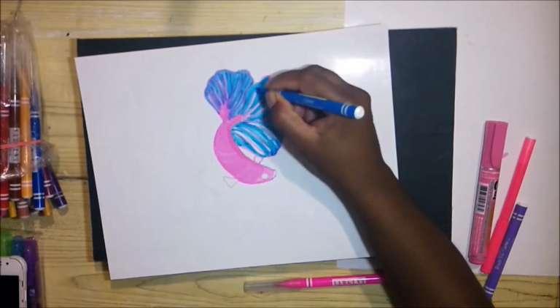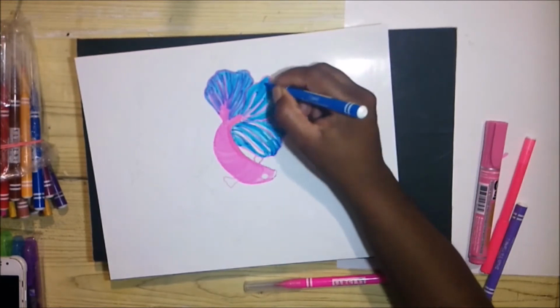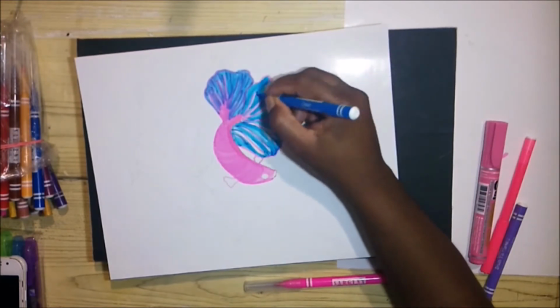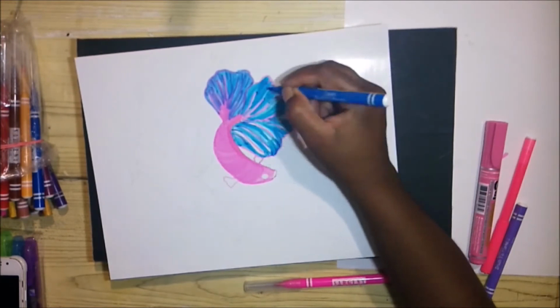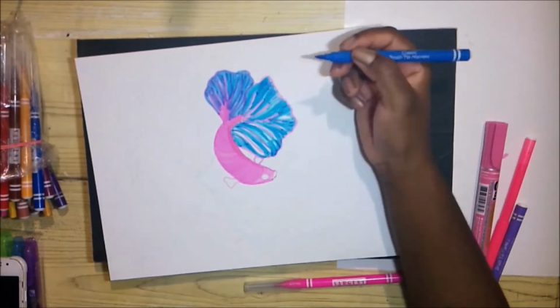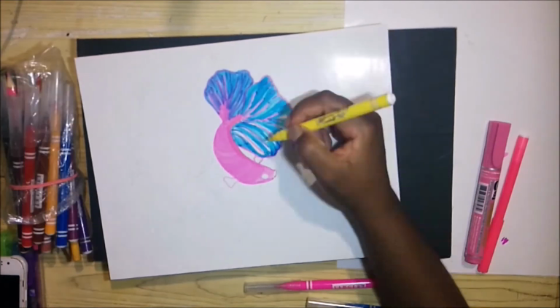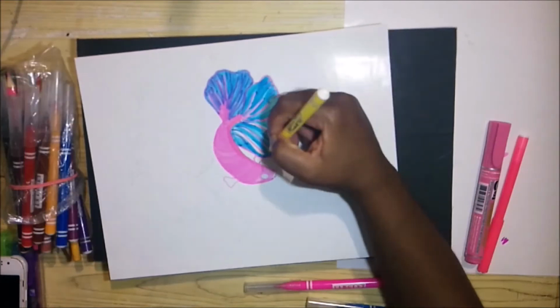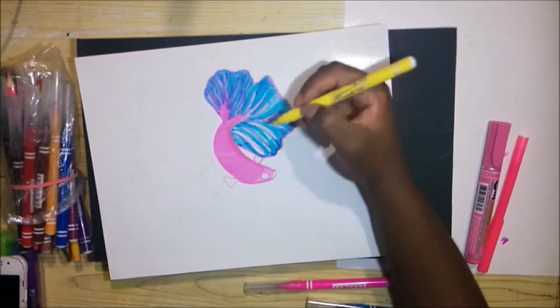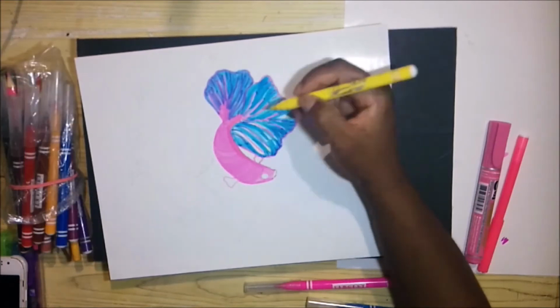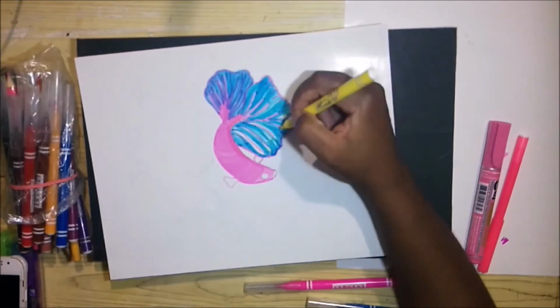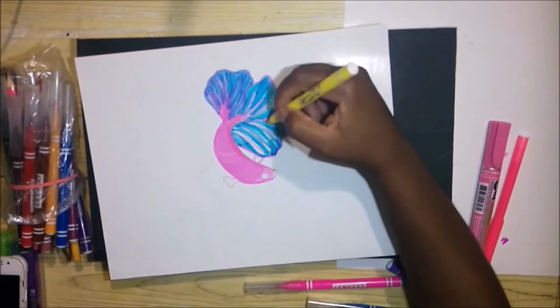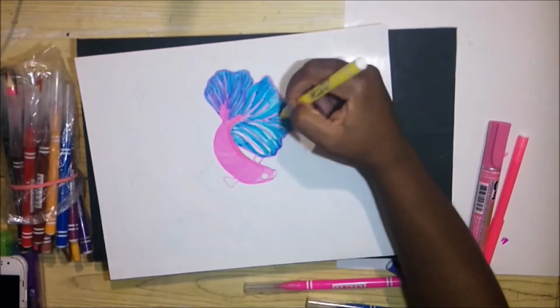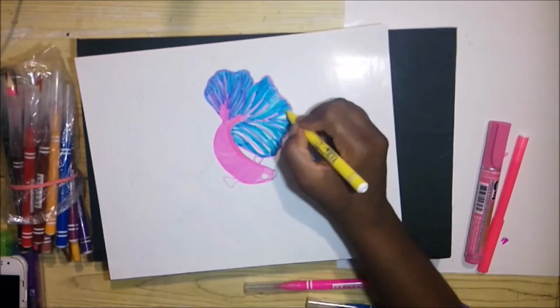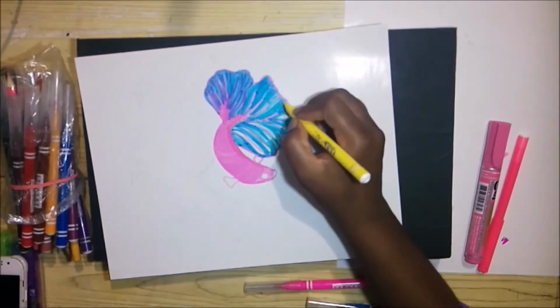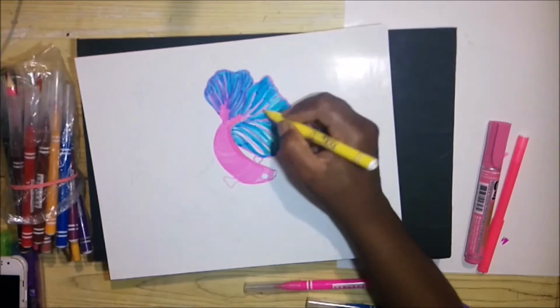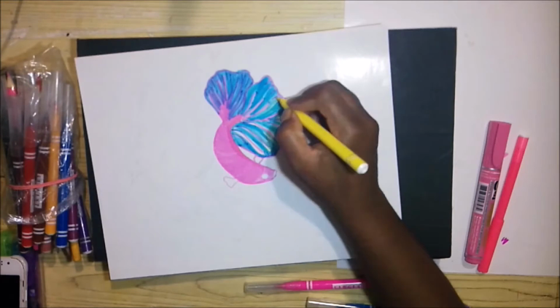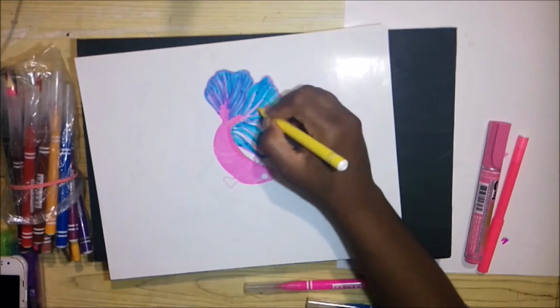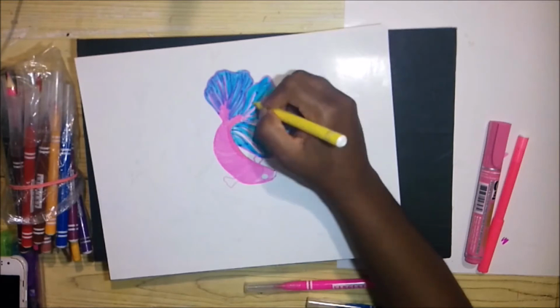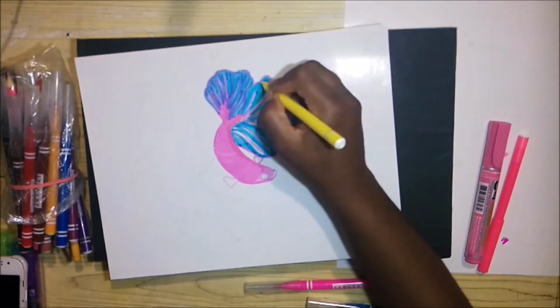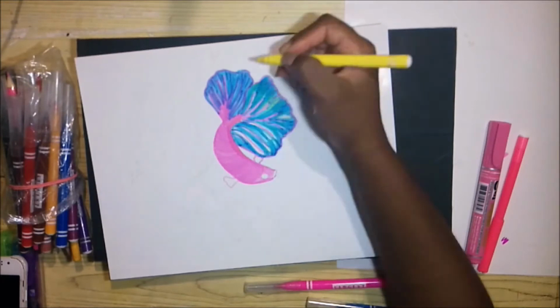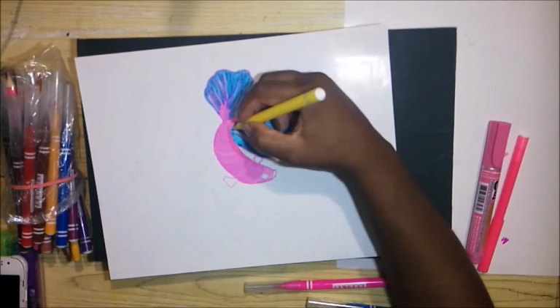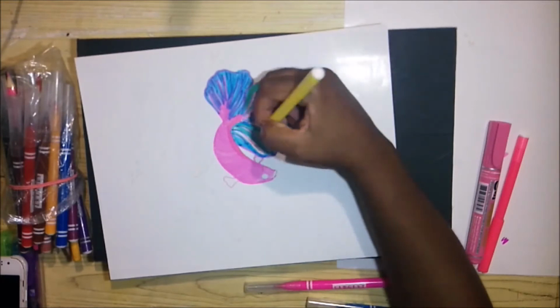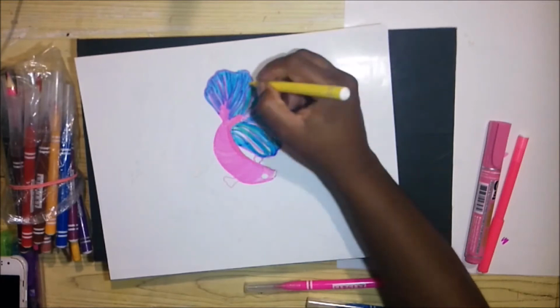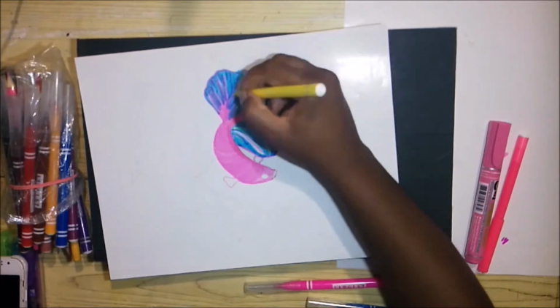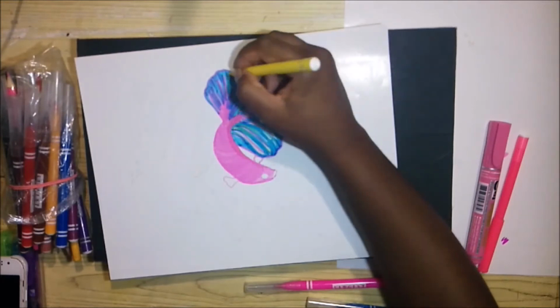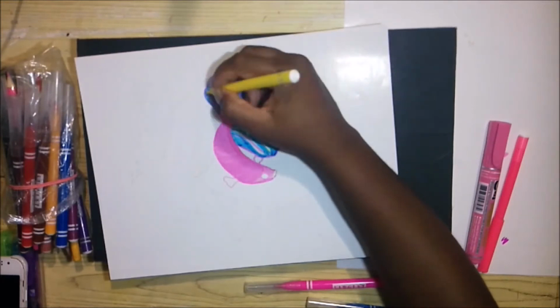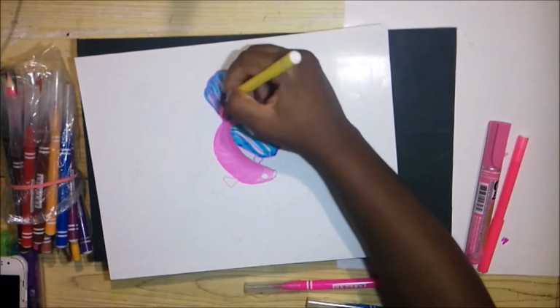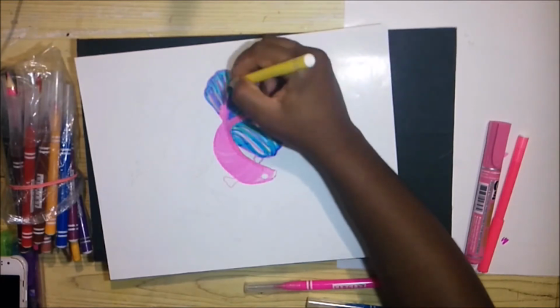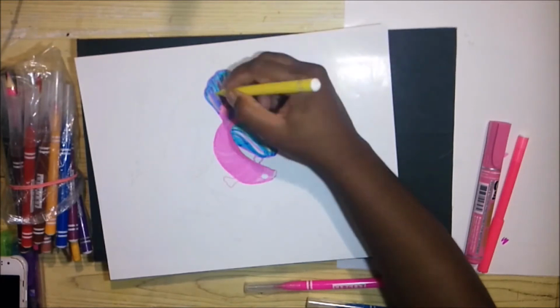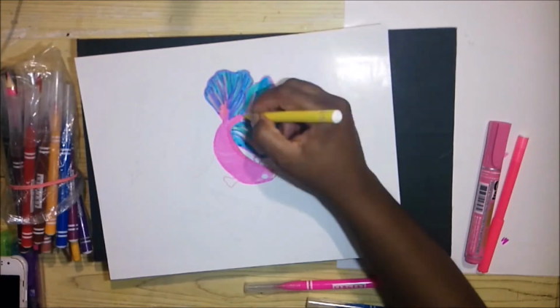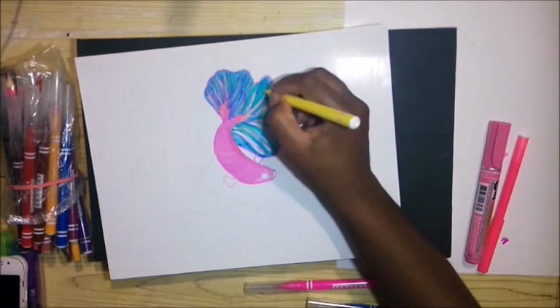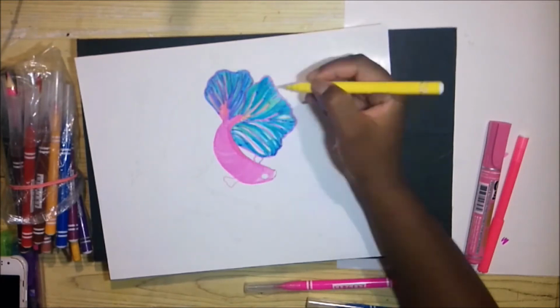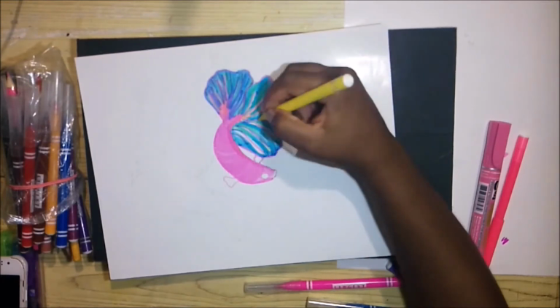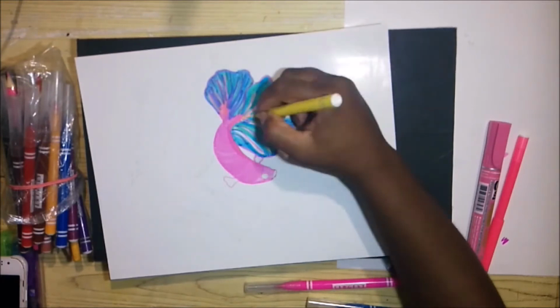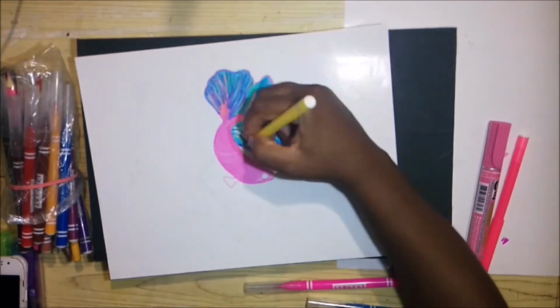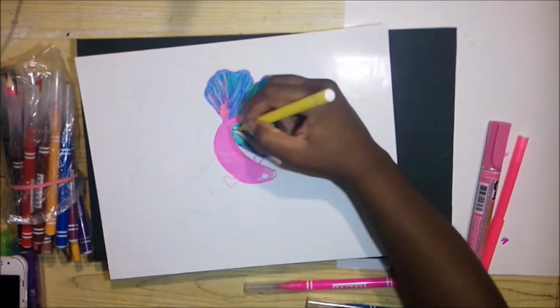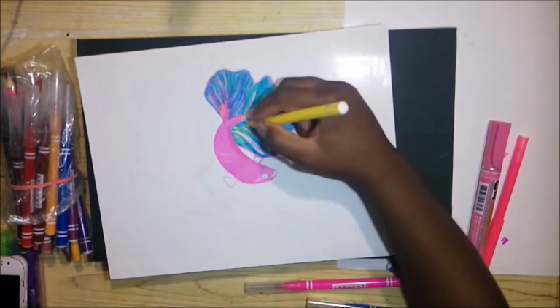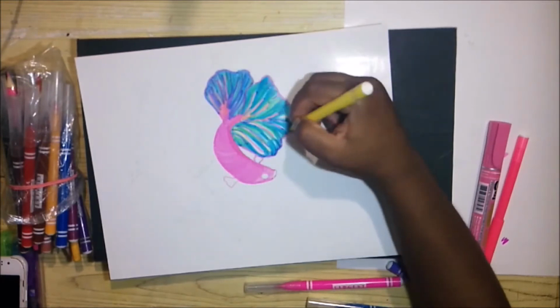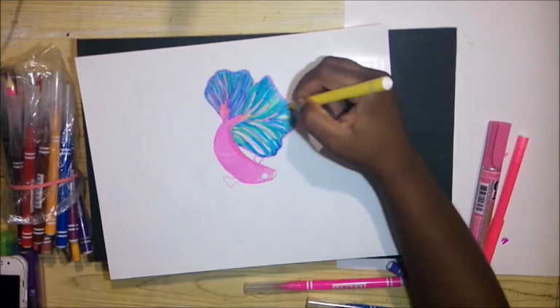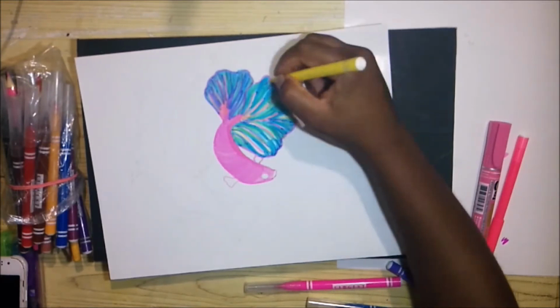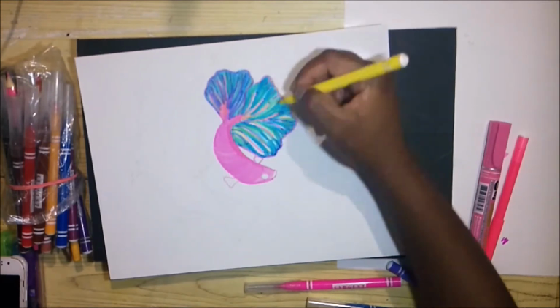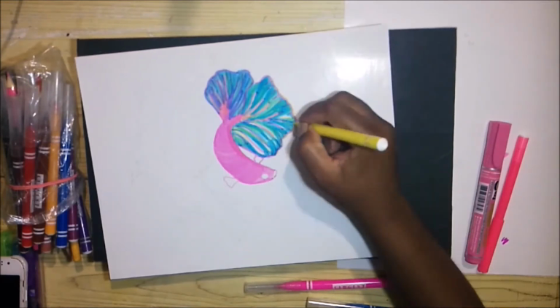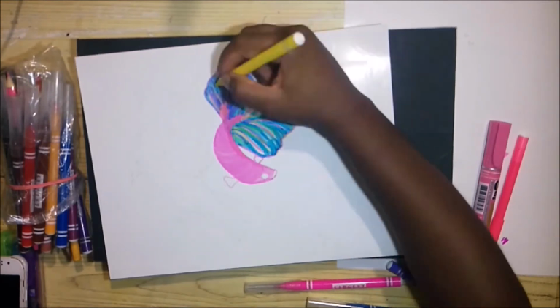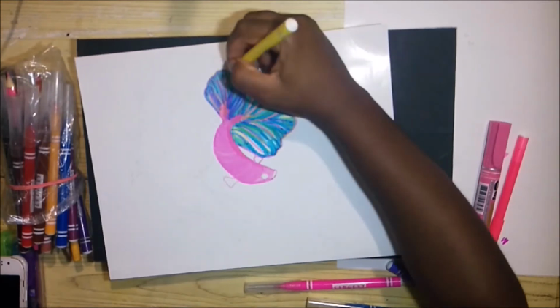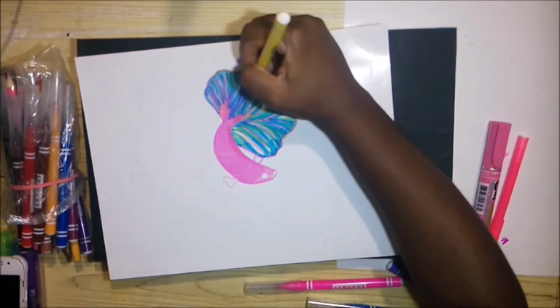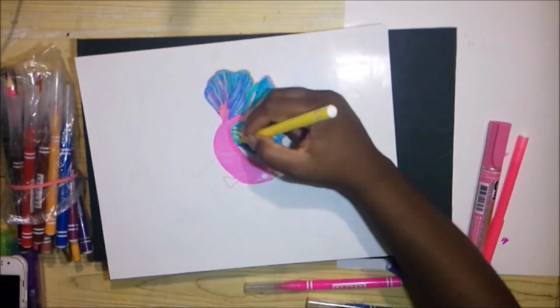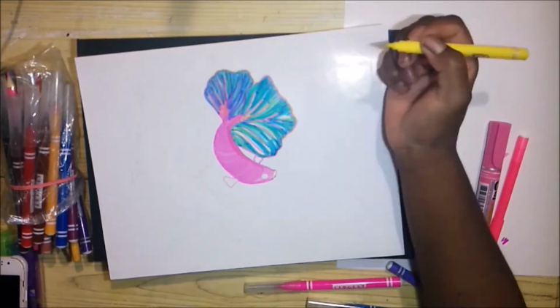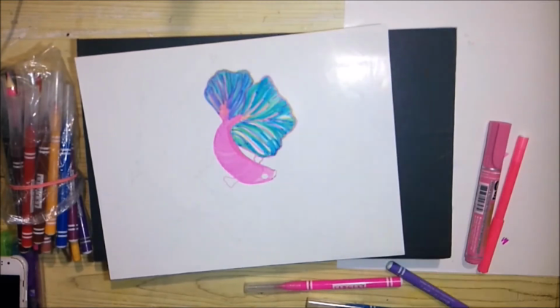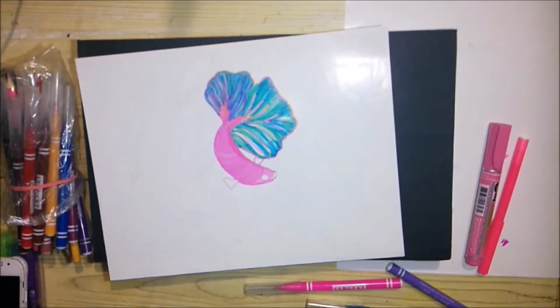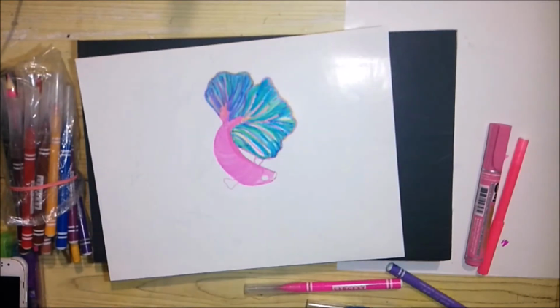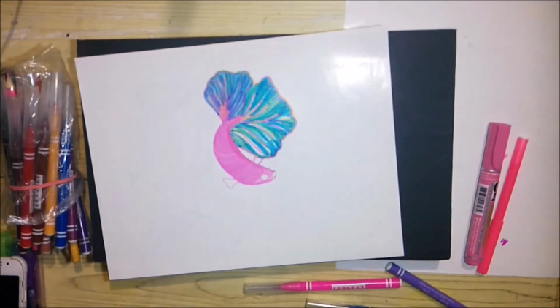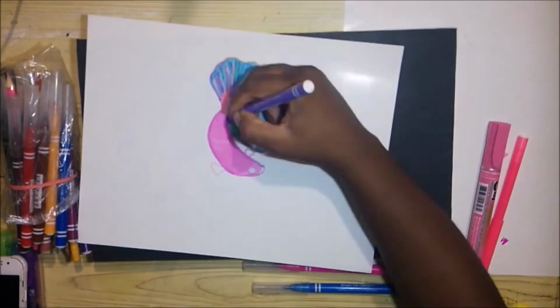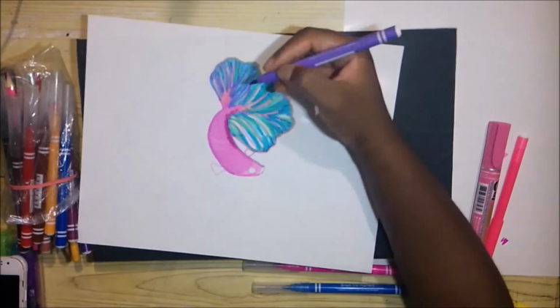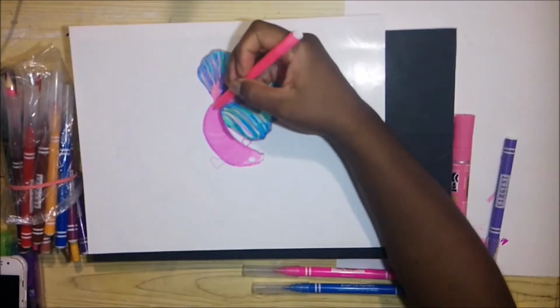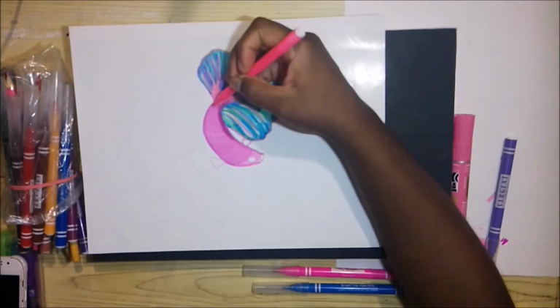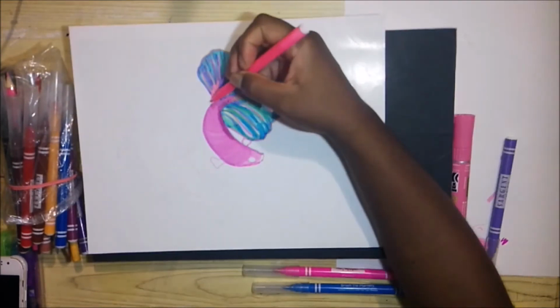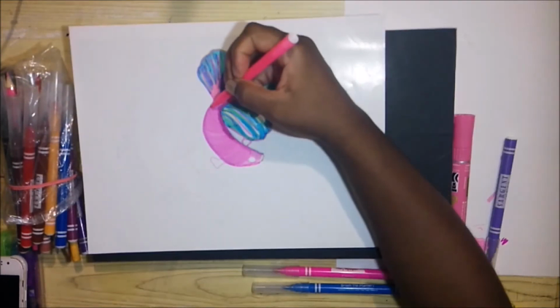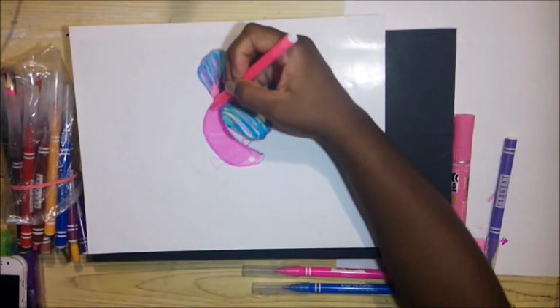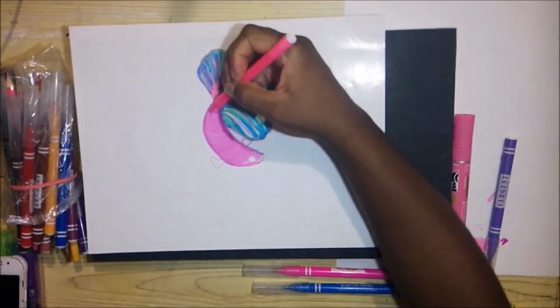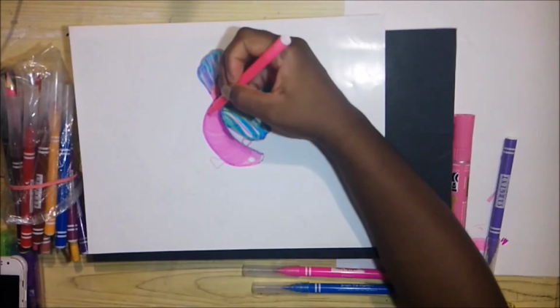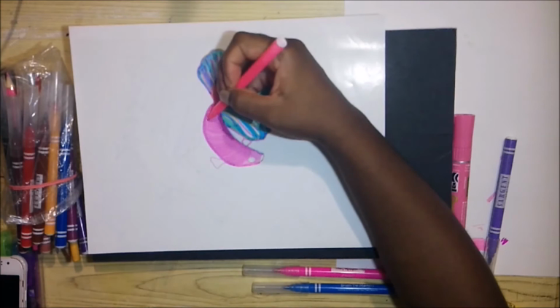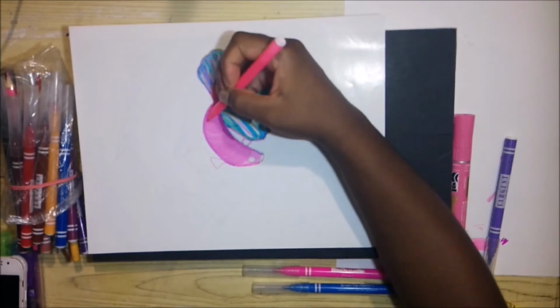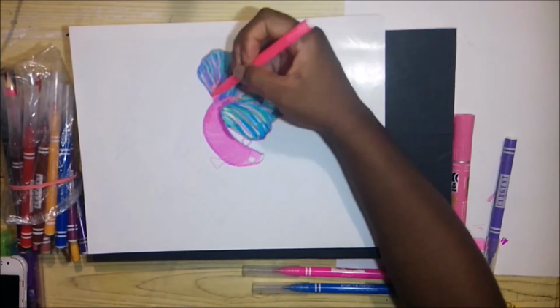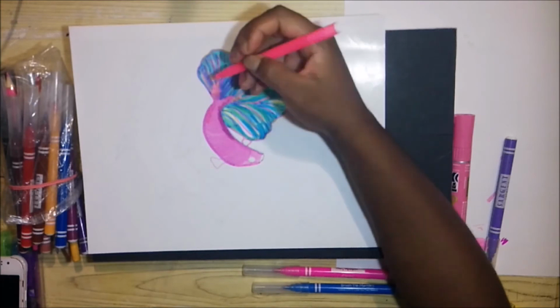This yellow that I was using has dried up. I'm sure if it was working, it would have given the tail a nice pop of color.